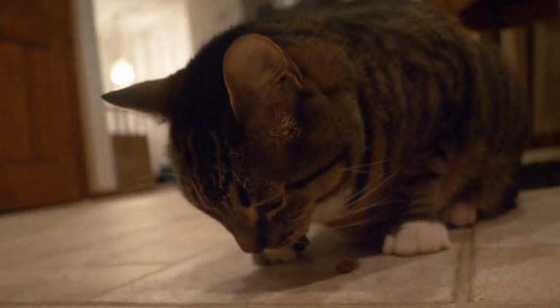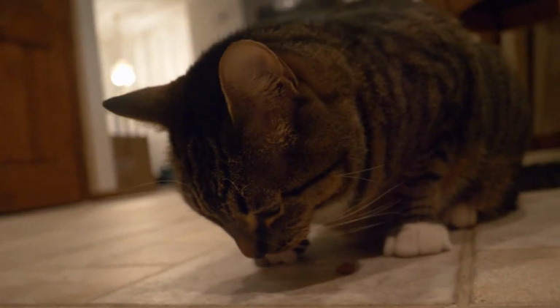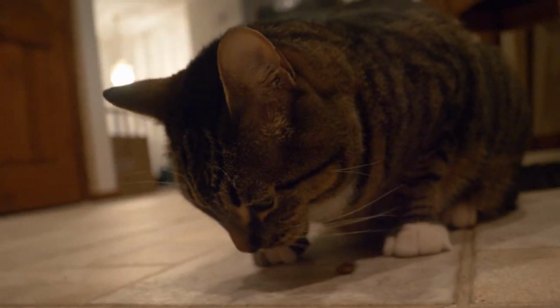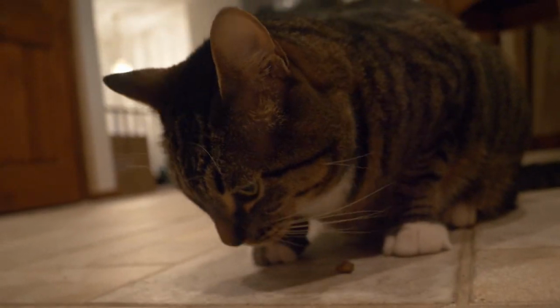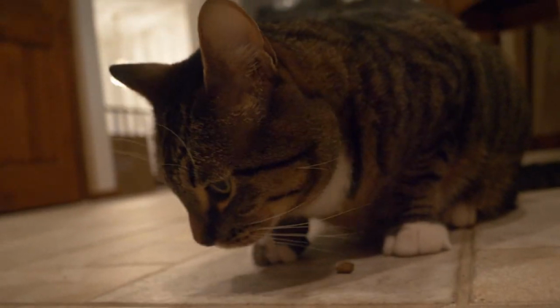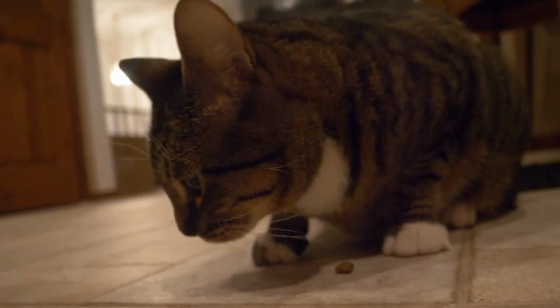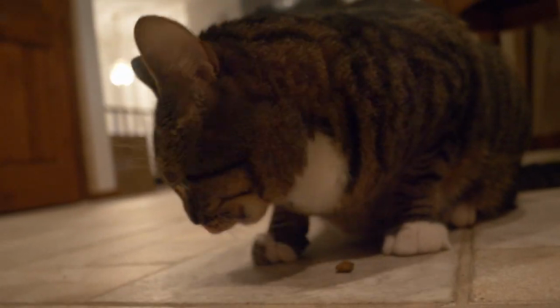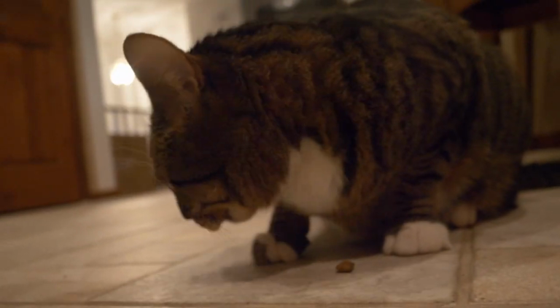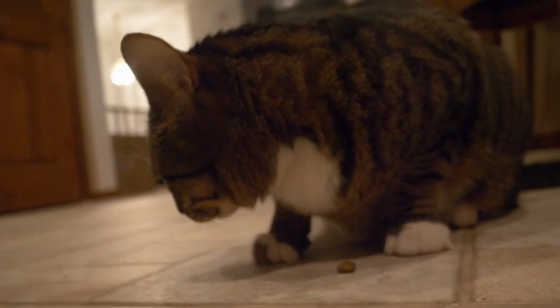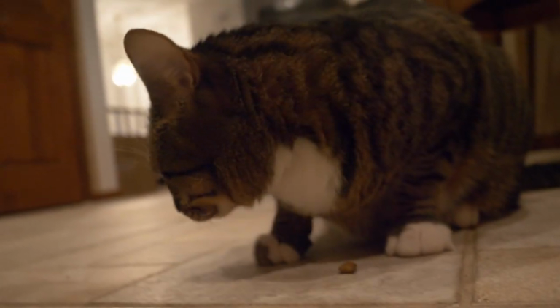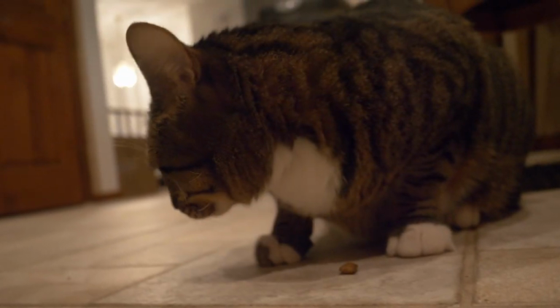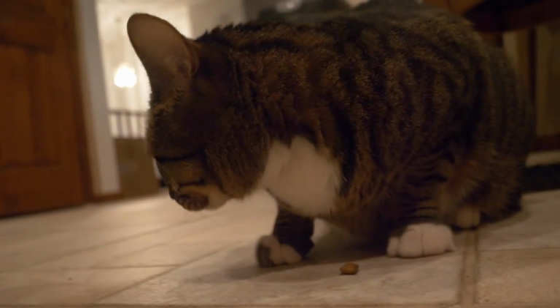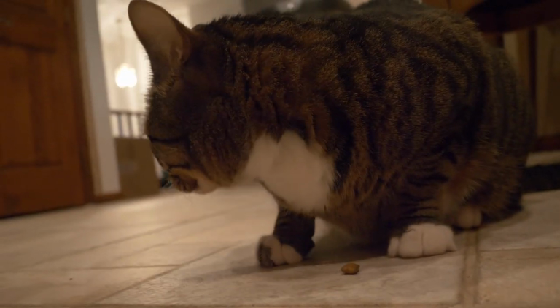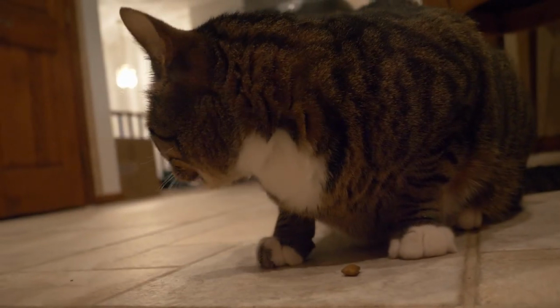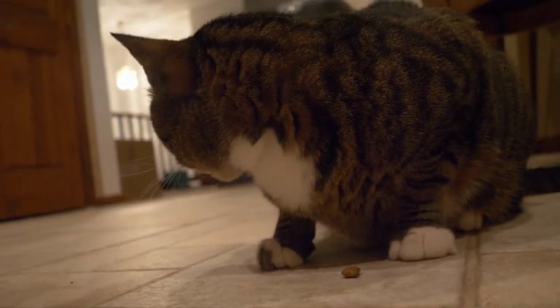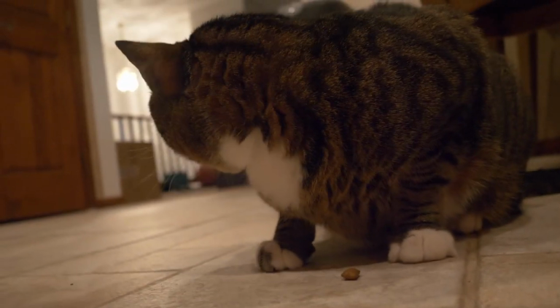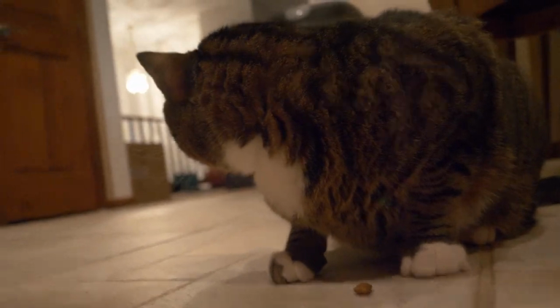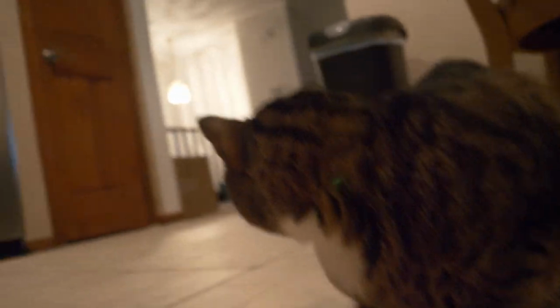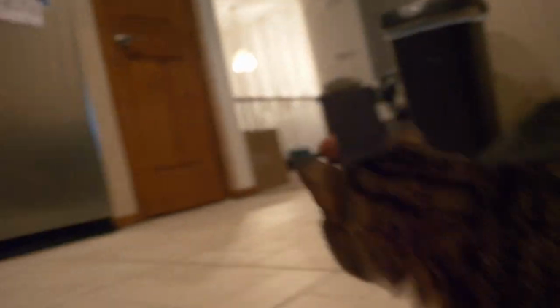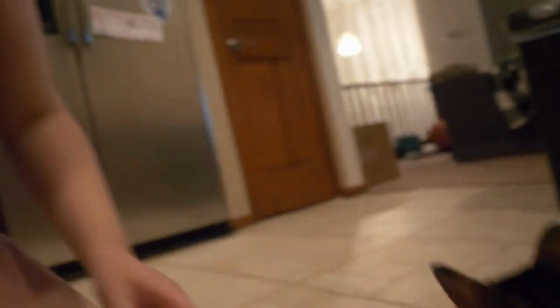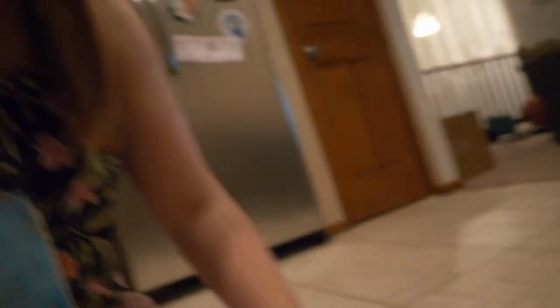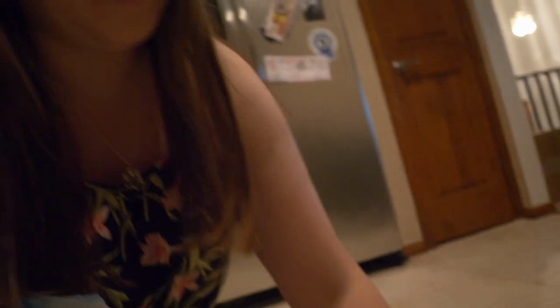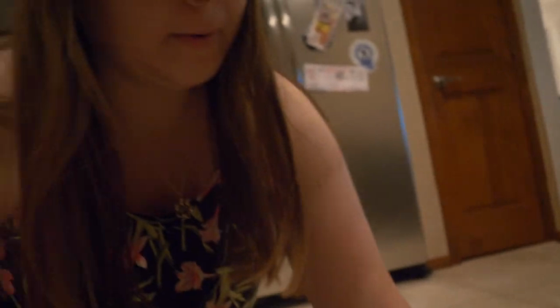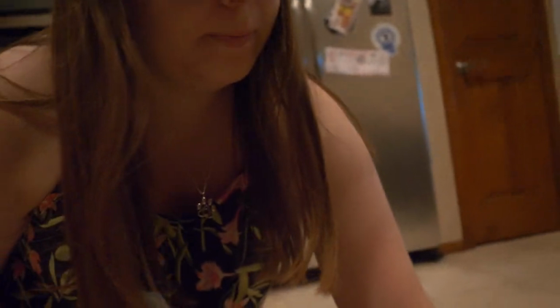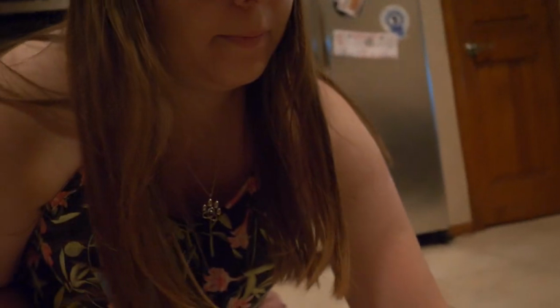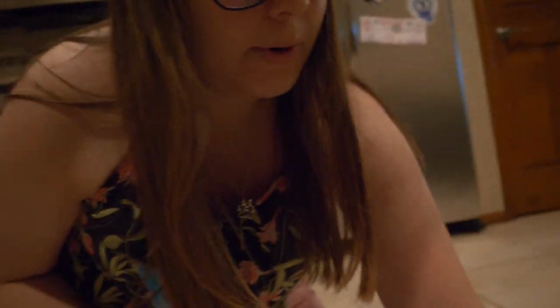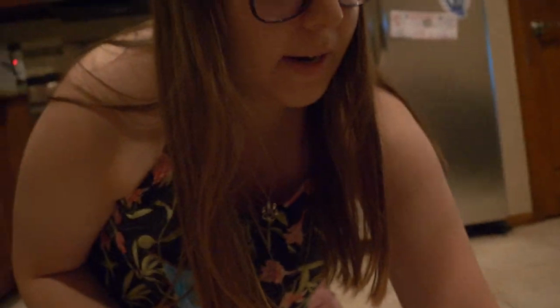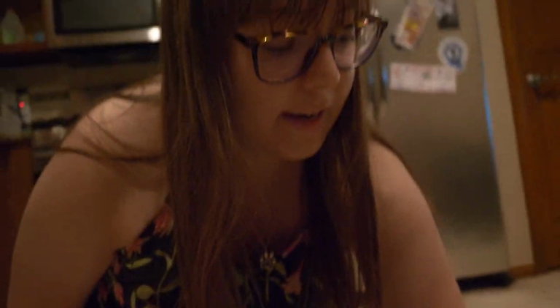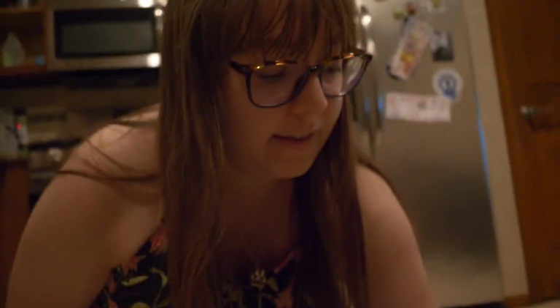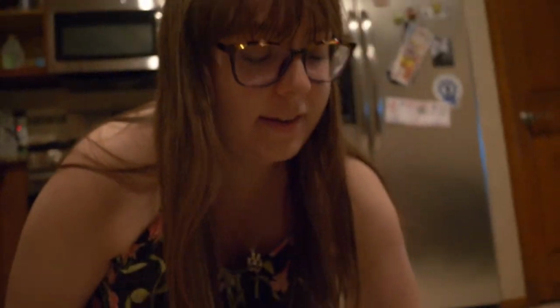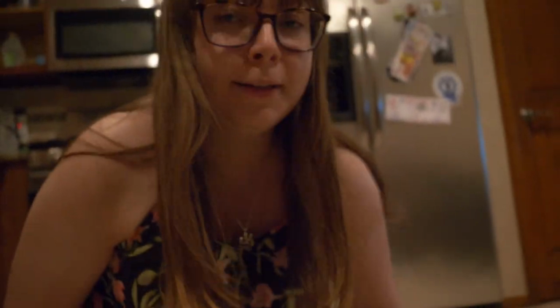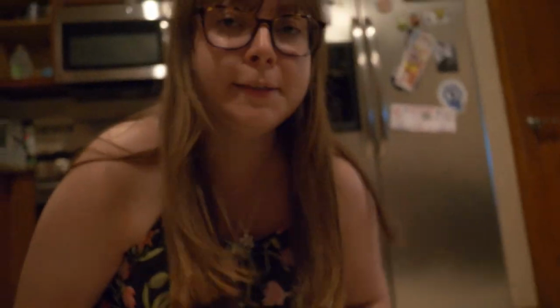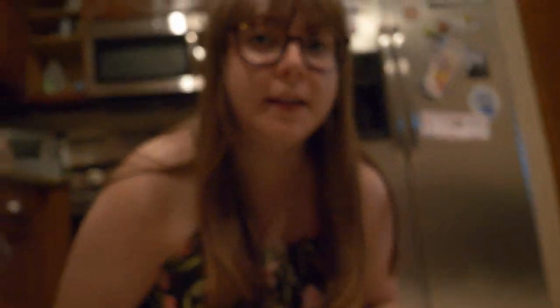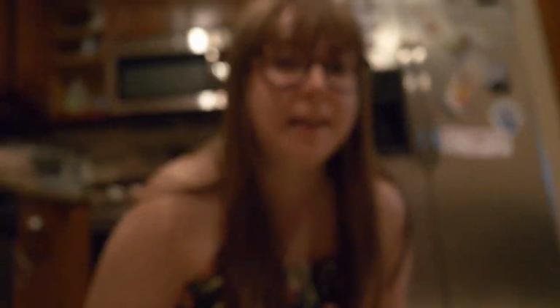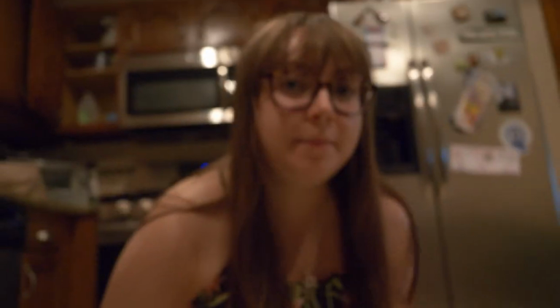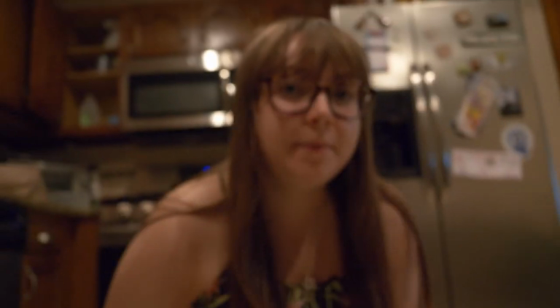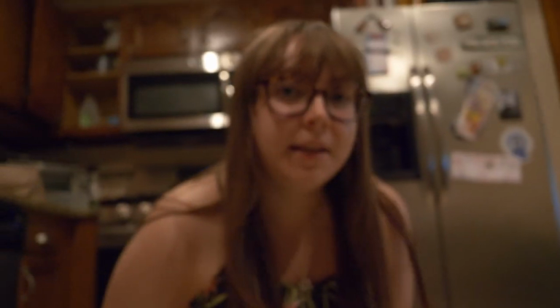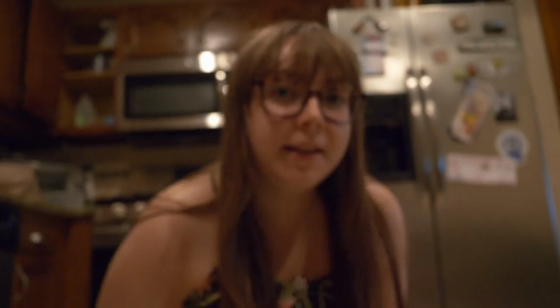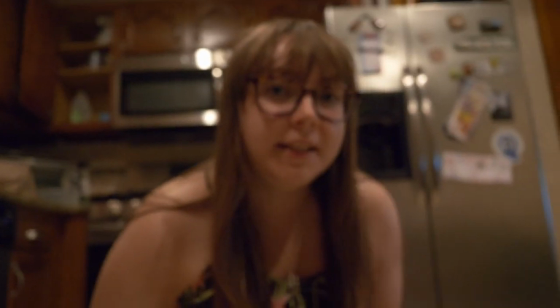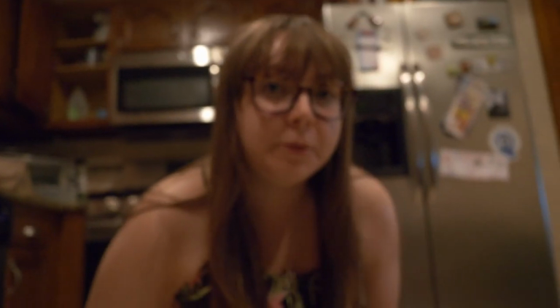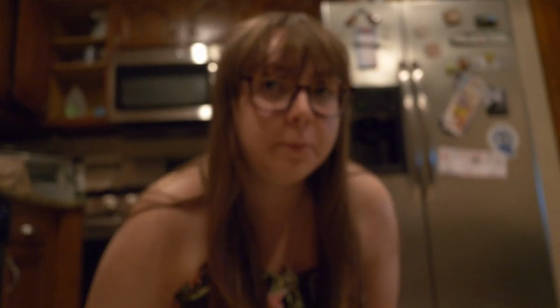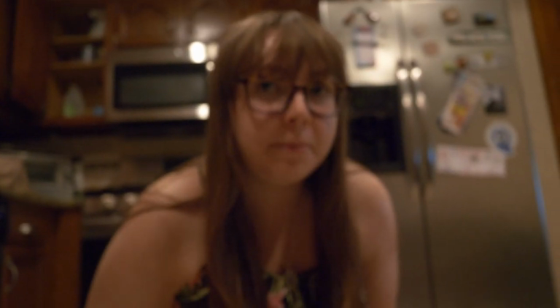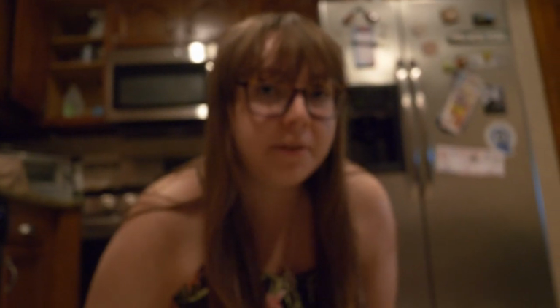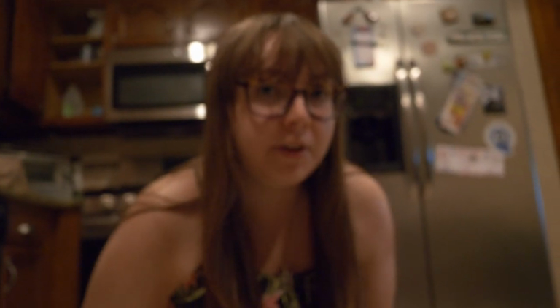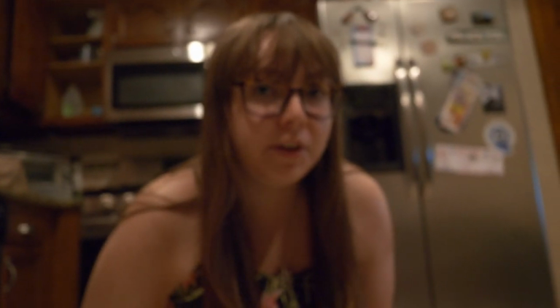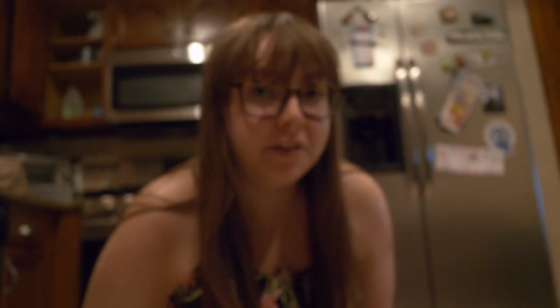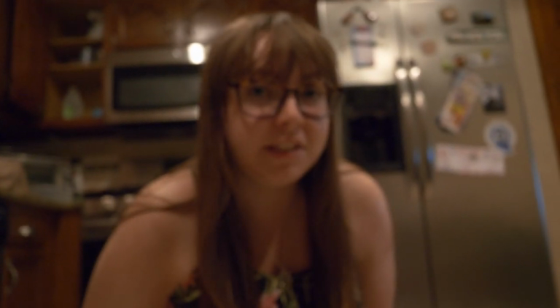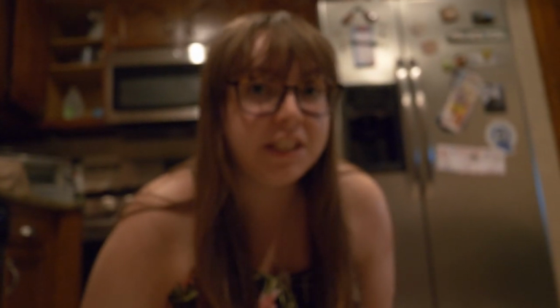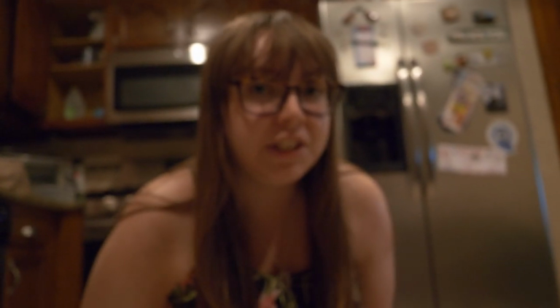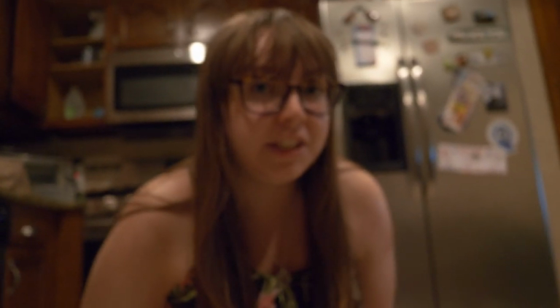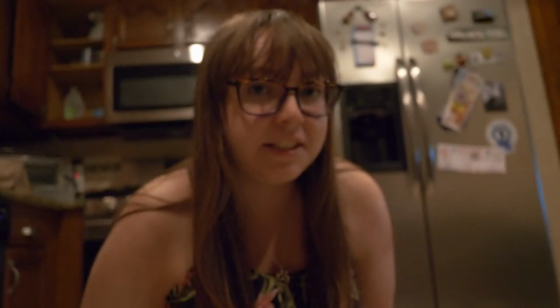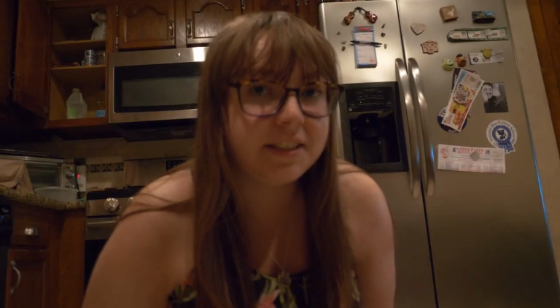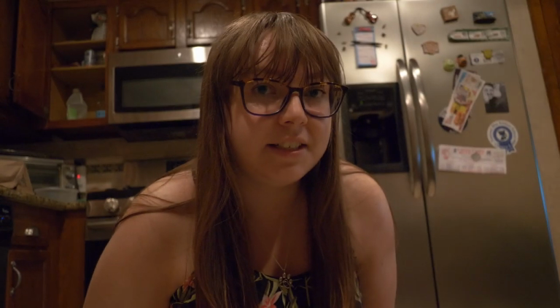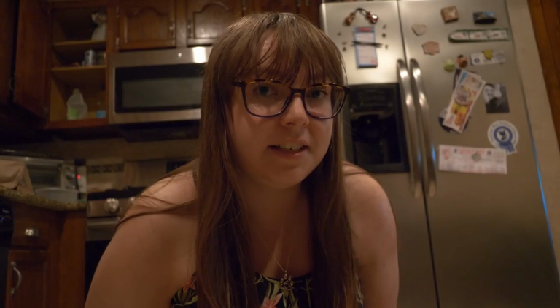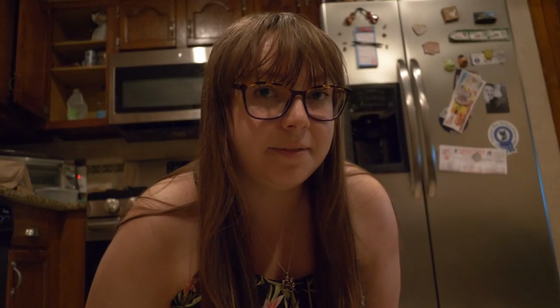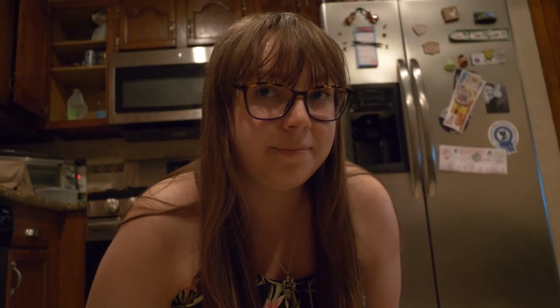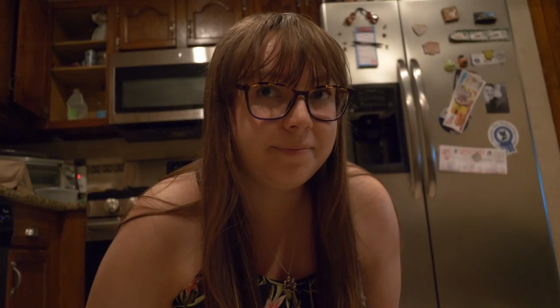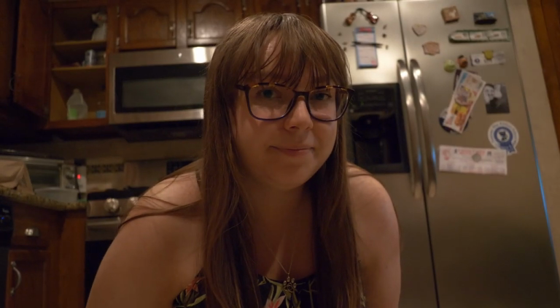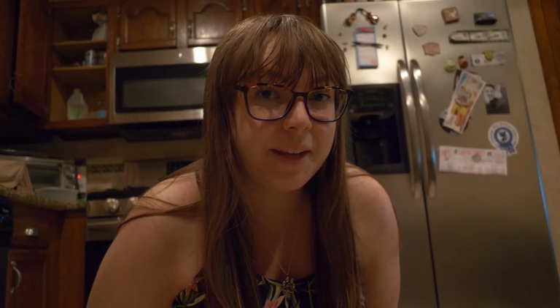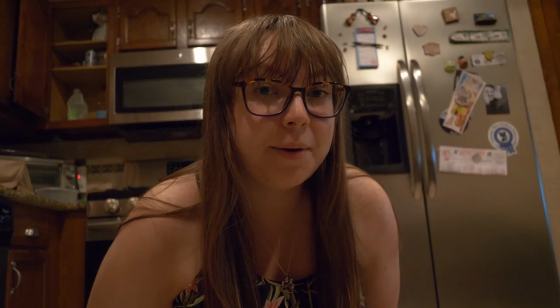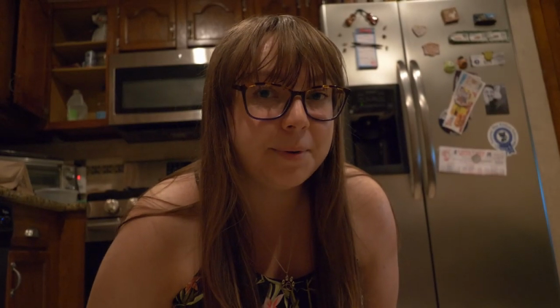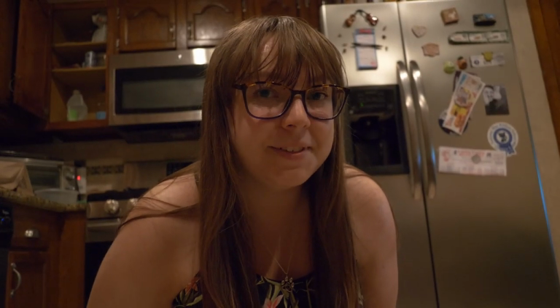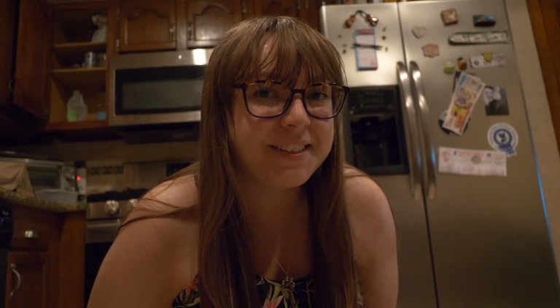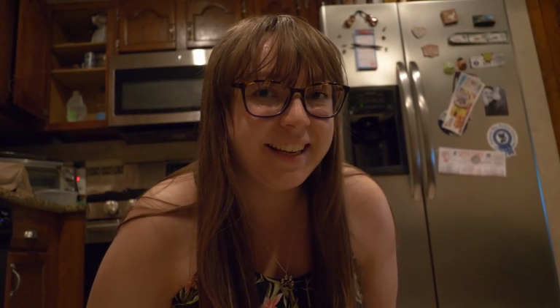It might take him a while to get comfortable, but I think in time he will be my very own teaching assistant. We'll see.